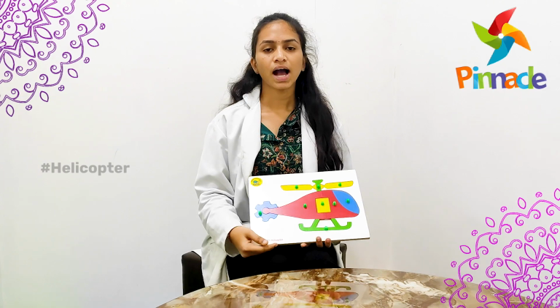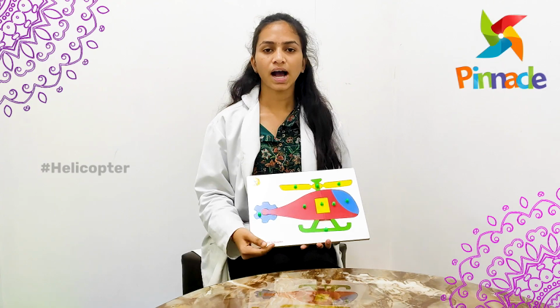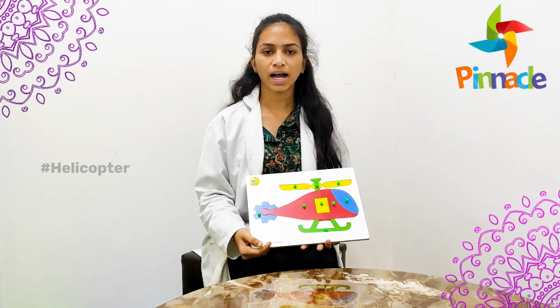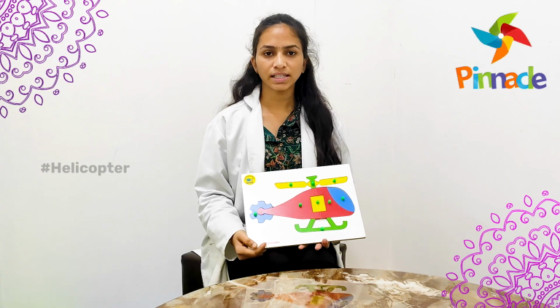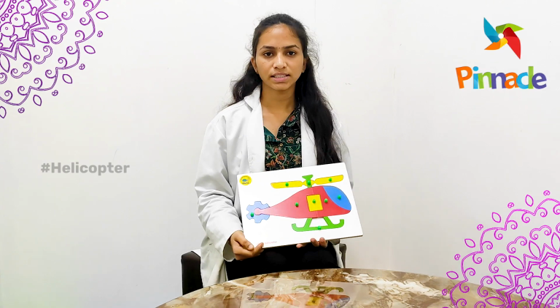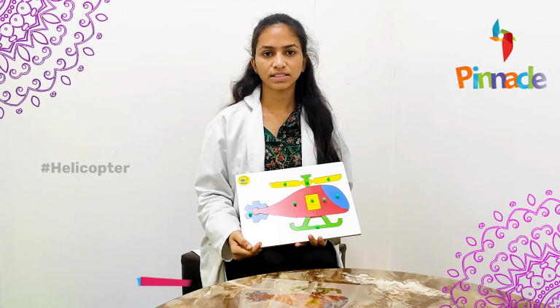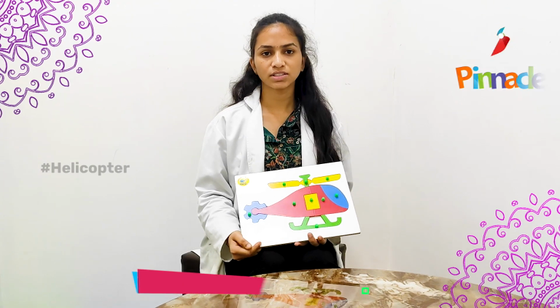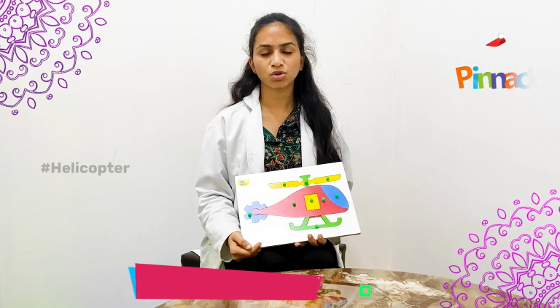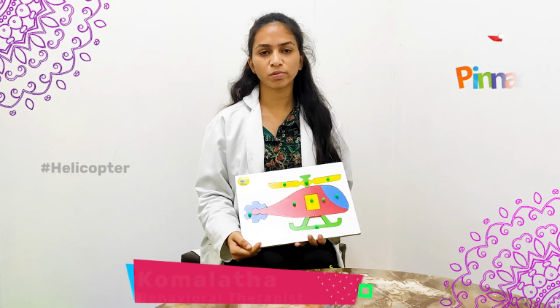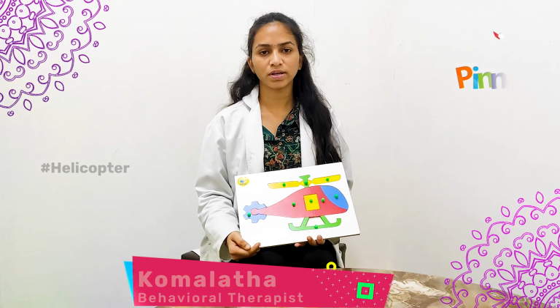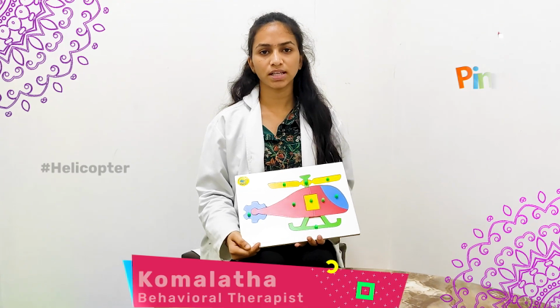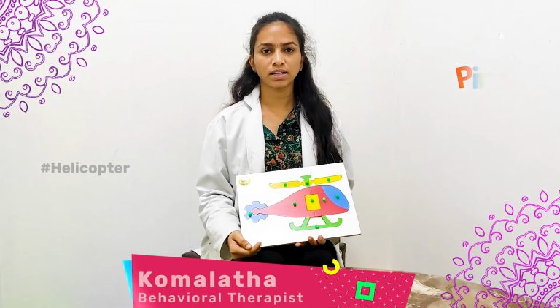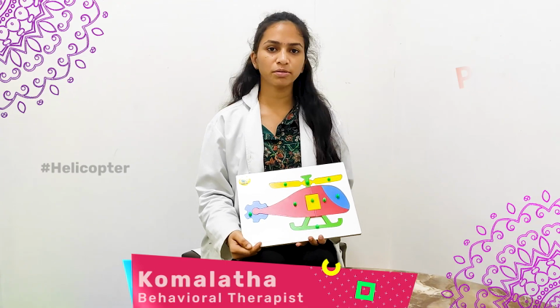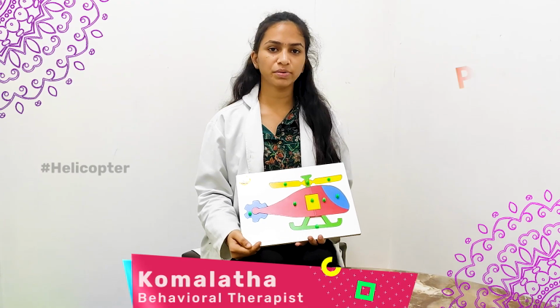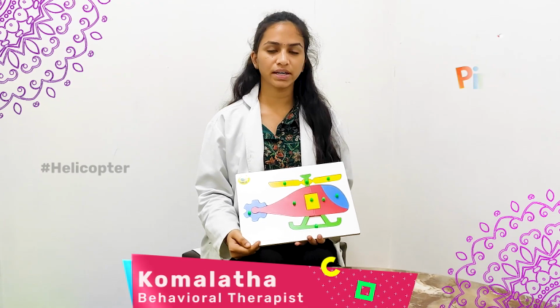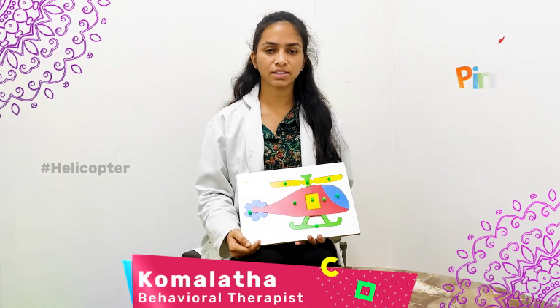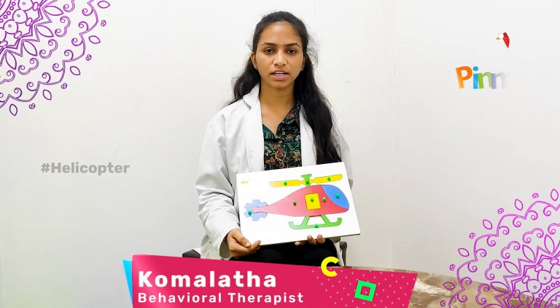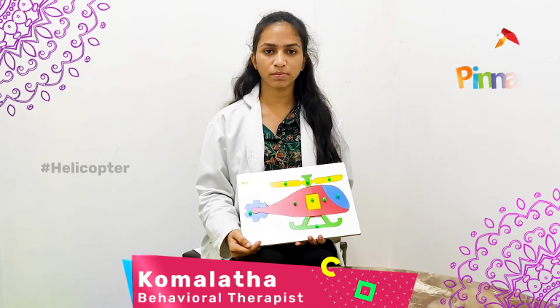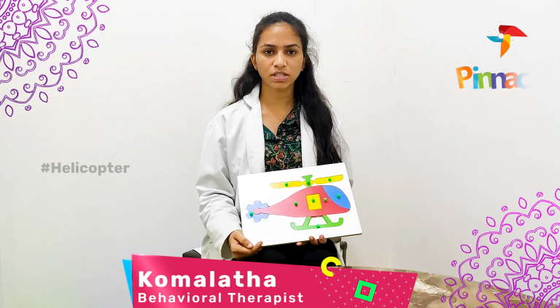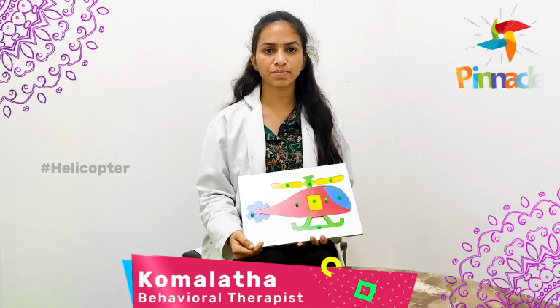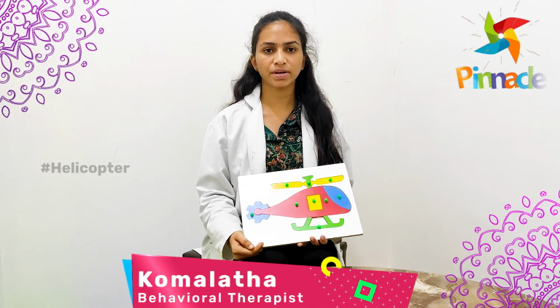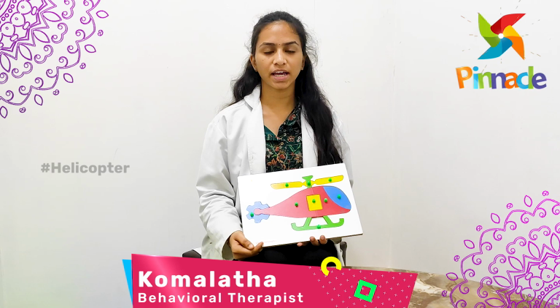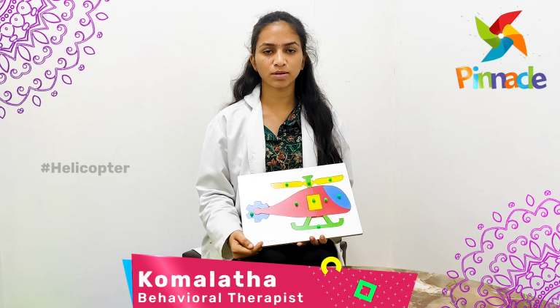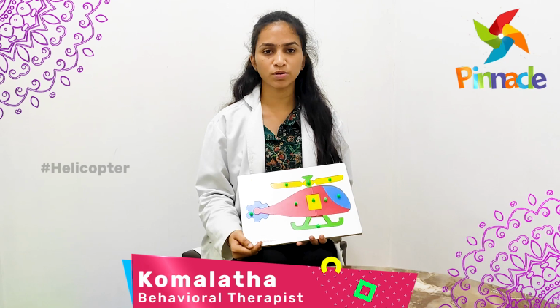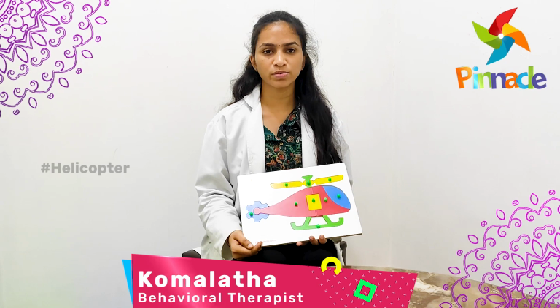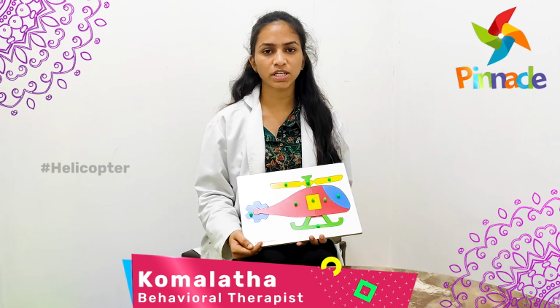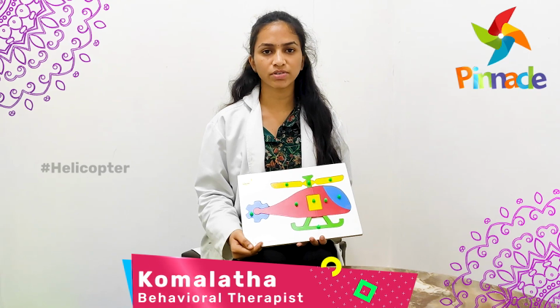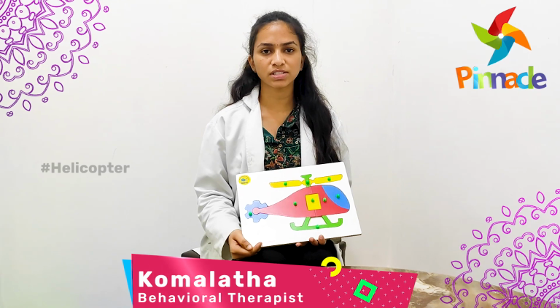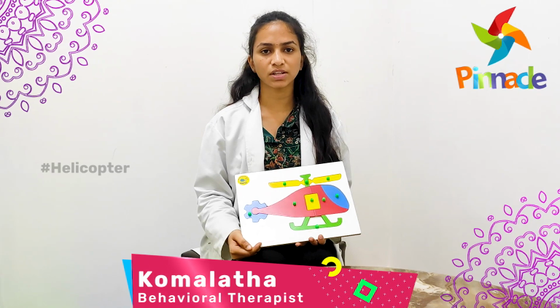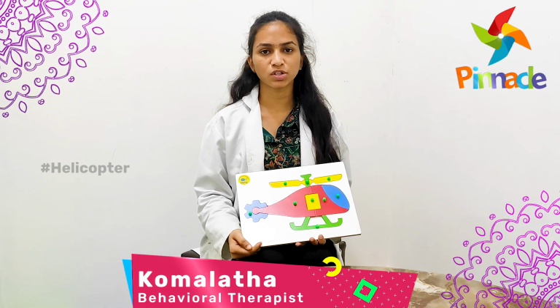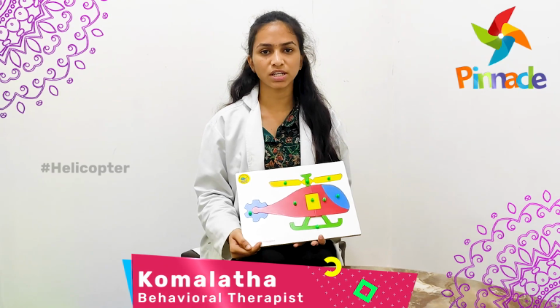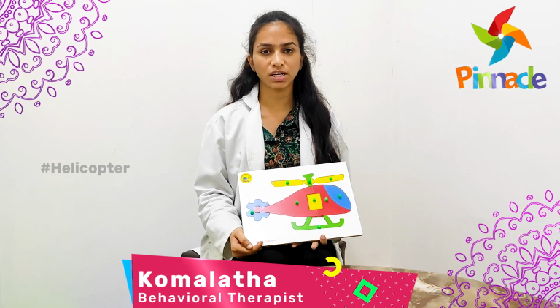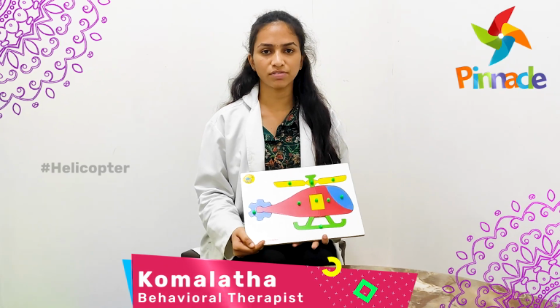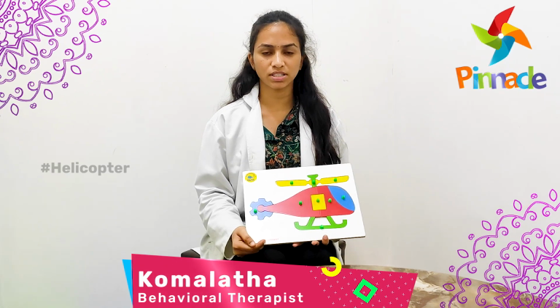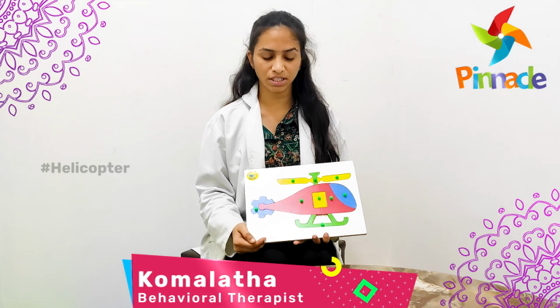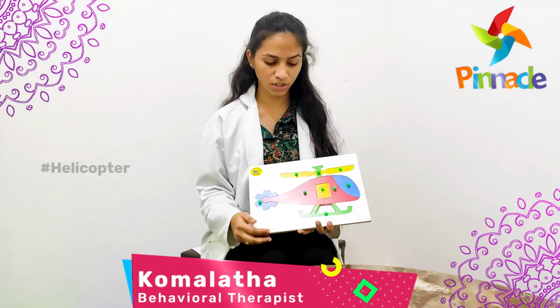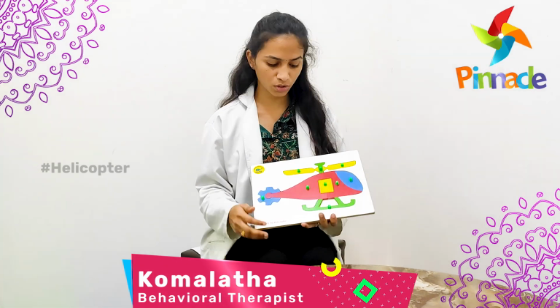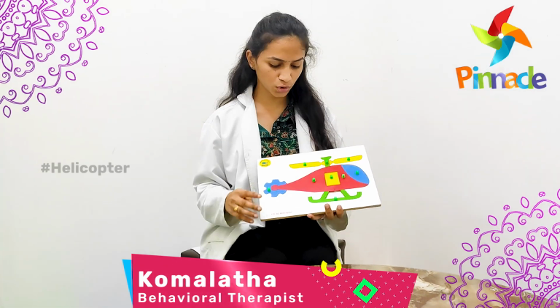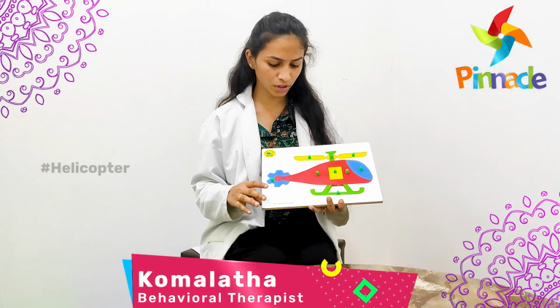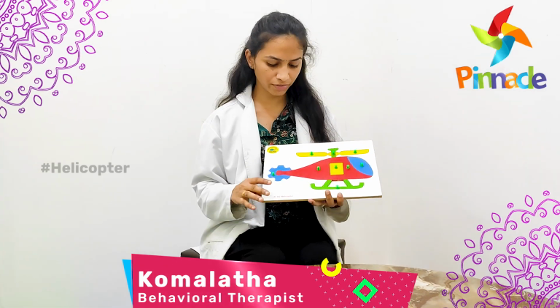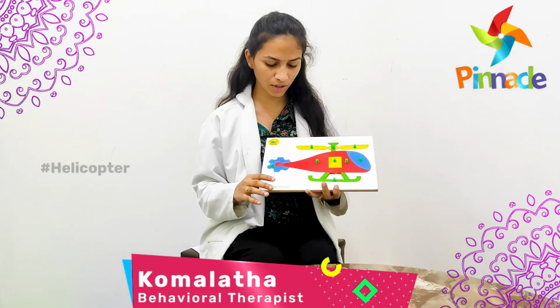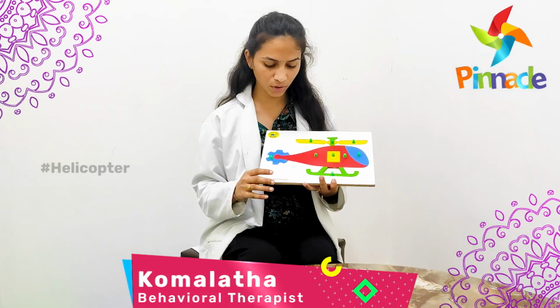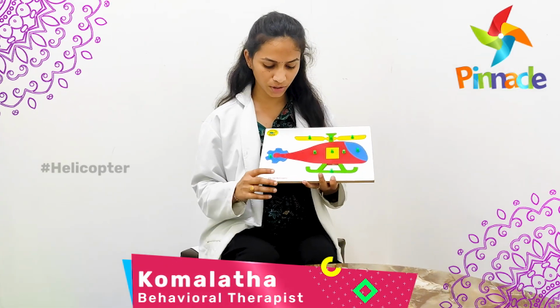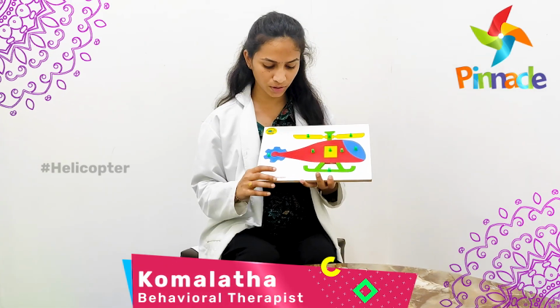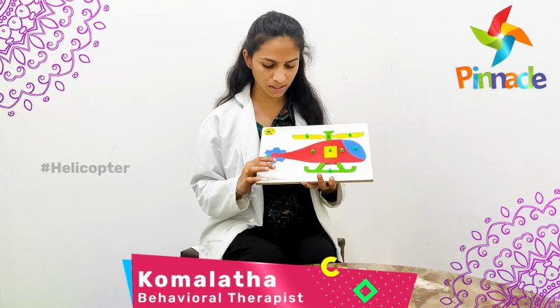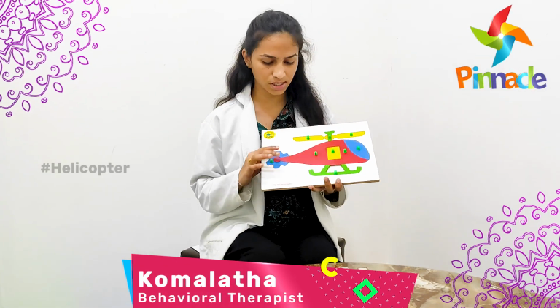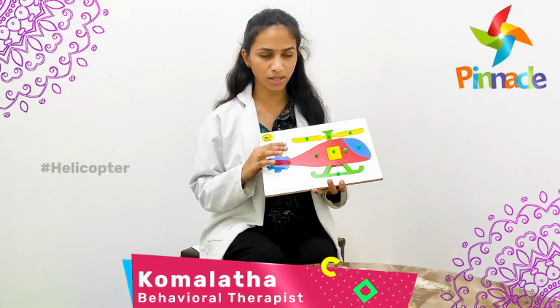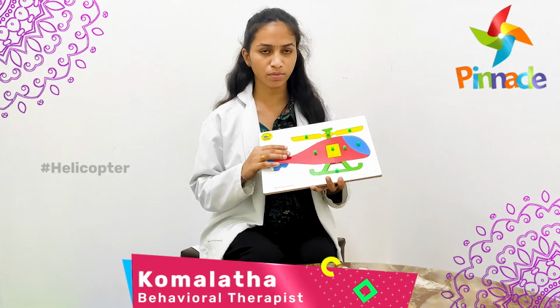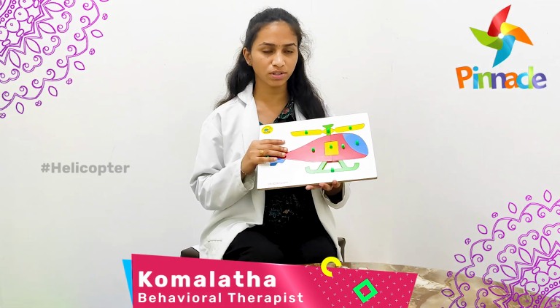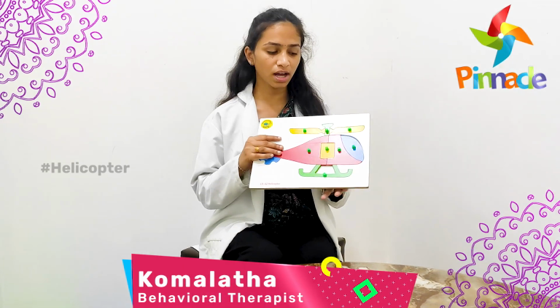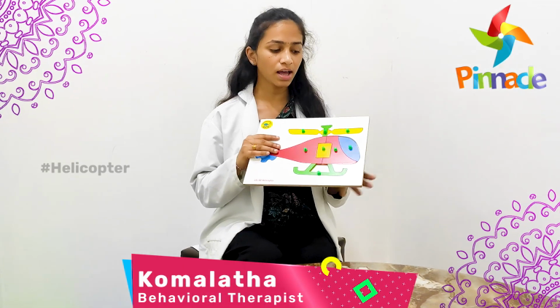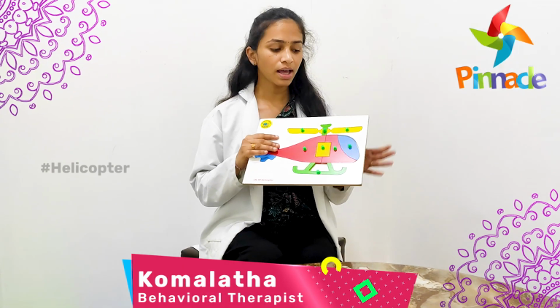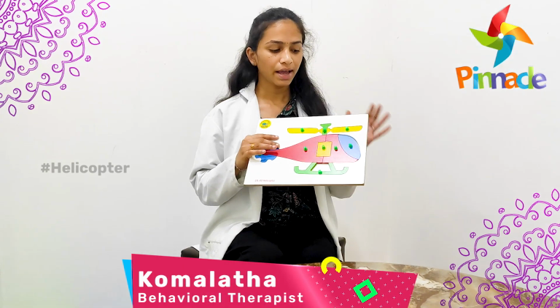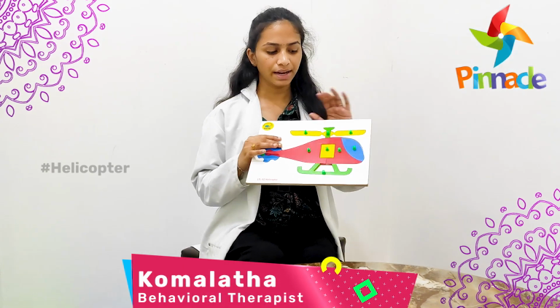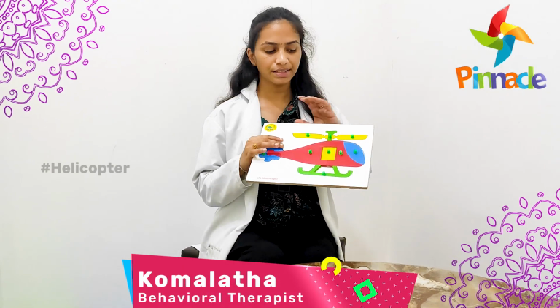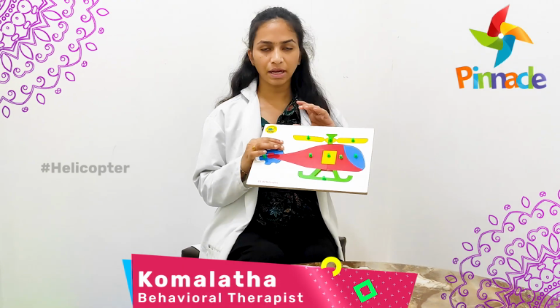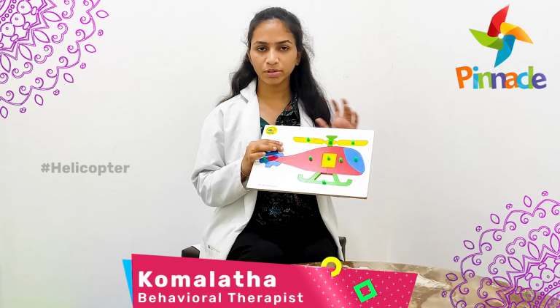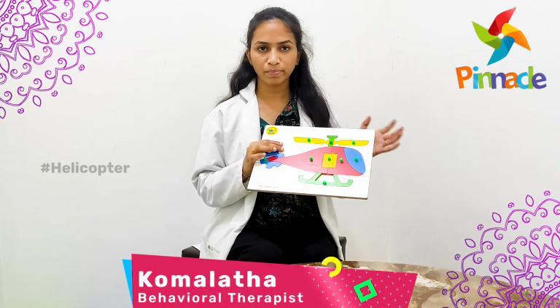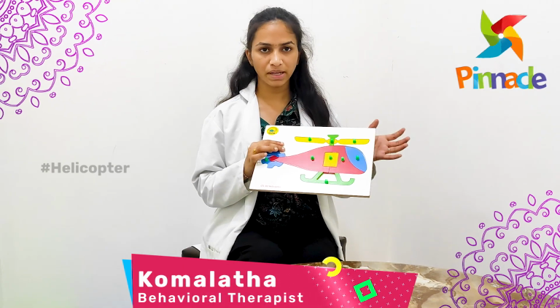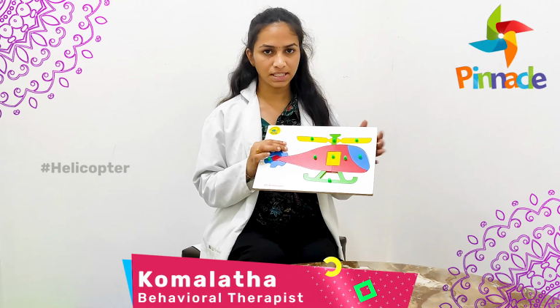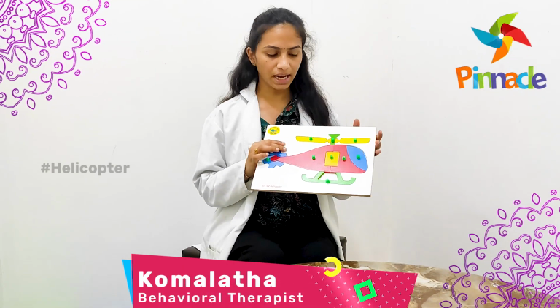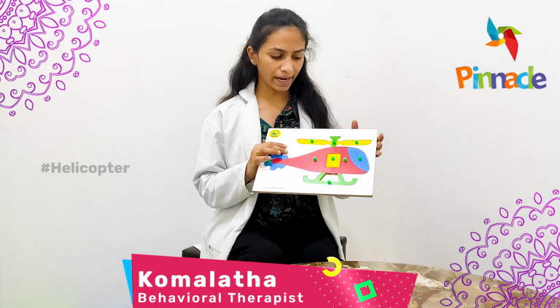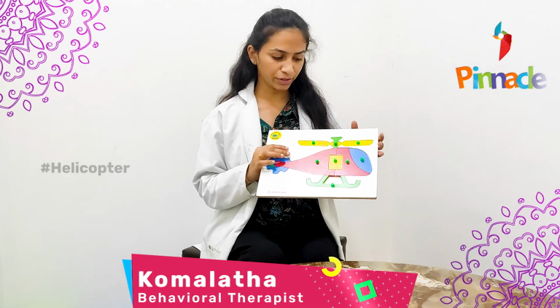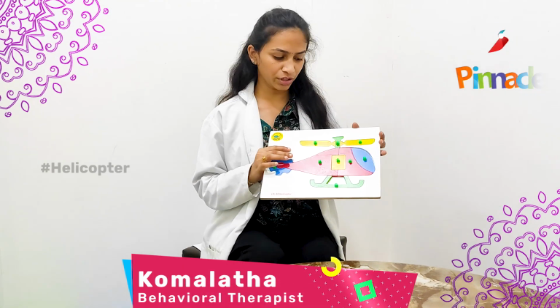Hi, this is Komalata, behavior therapist, Pinnacle Blooms Network, Sanchas Nagar facility. Today we are going to discuss about the helicopter puzzle activity.